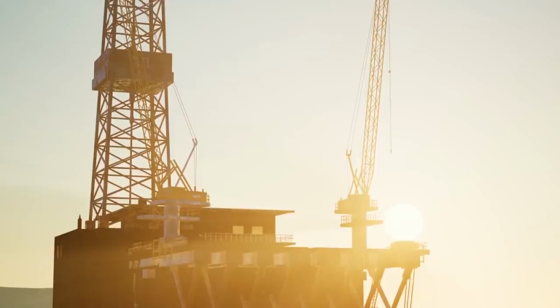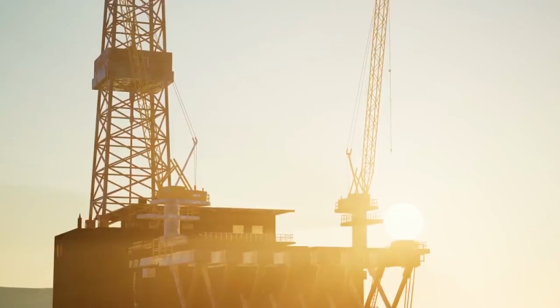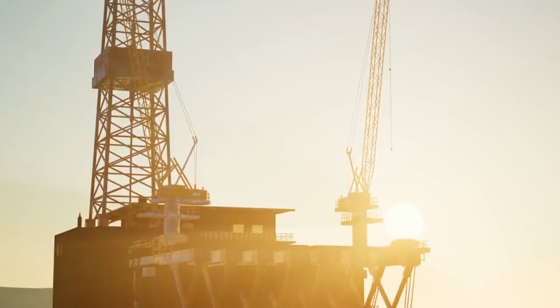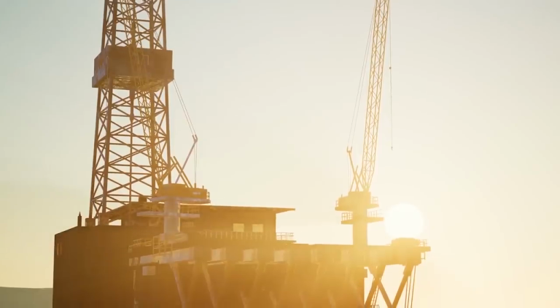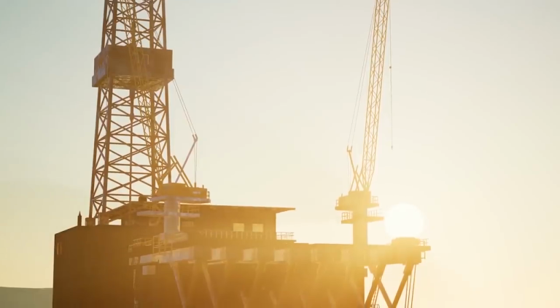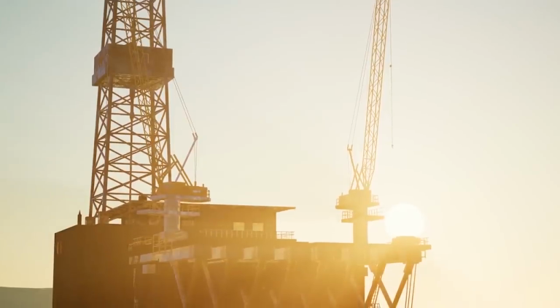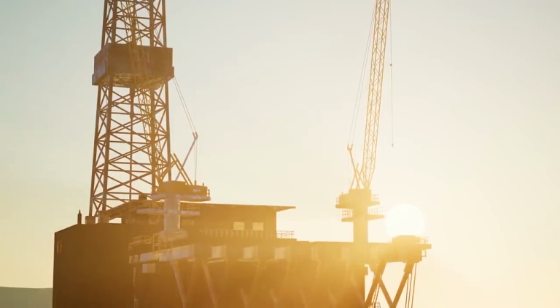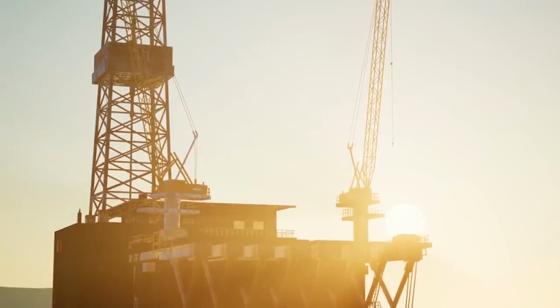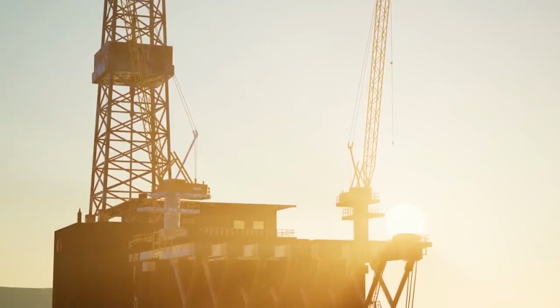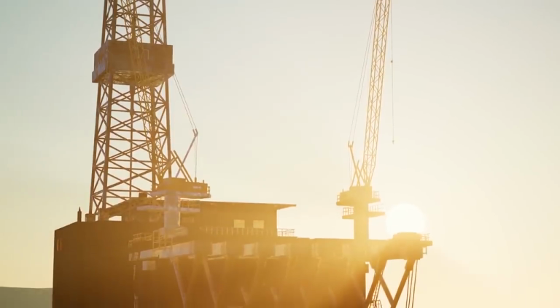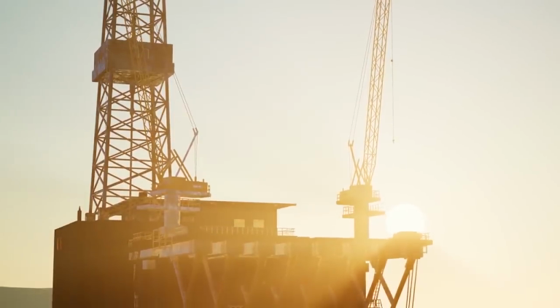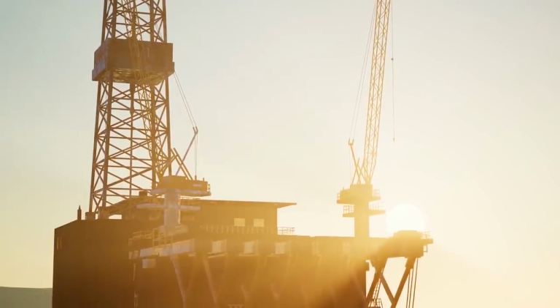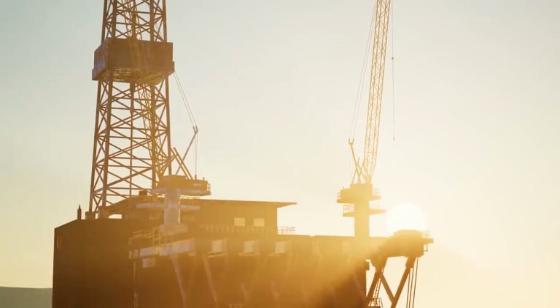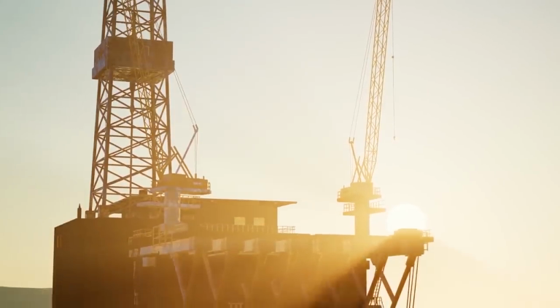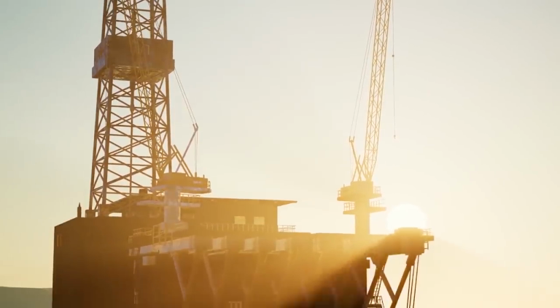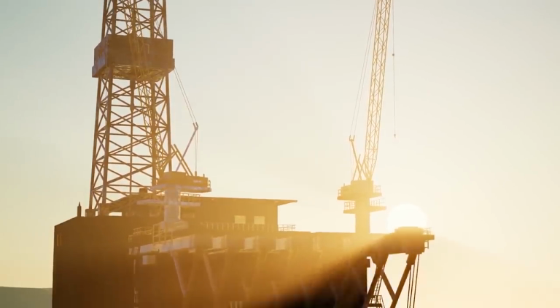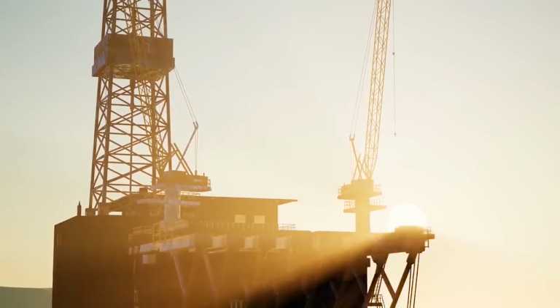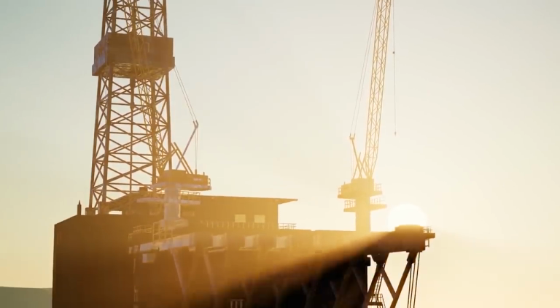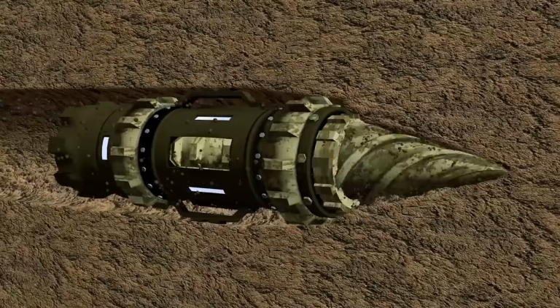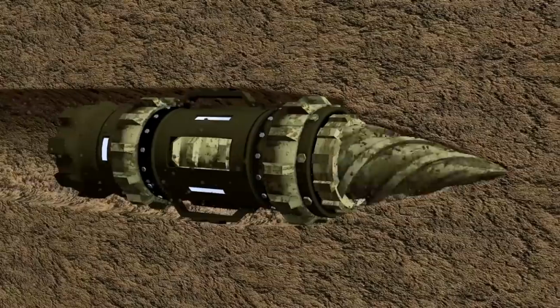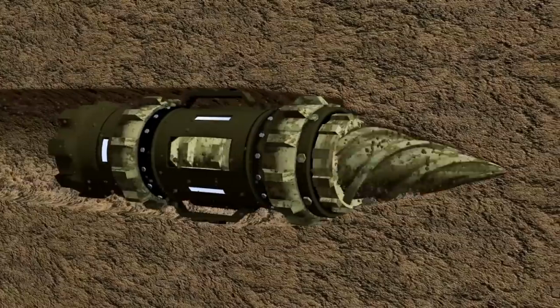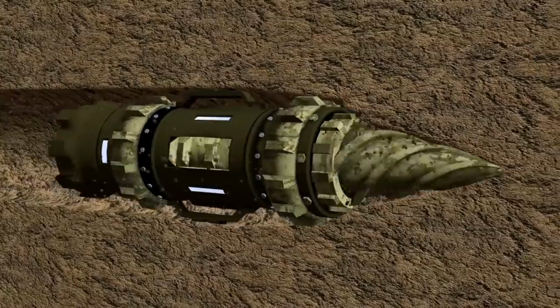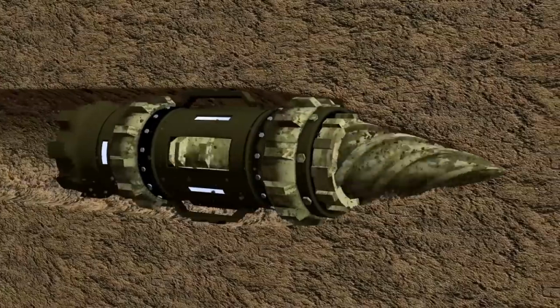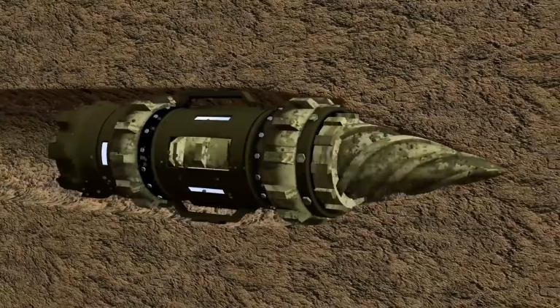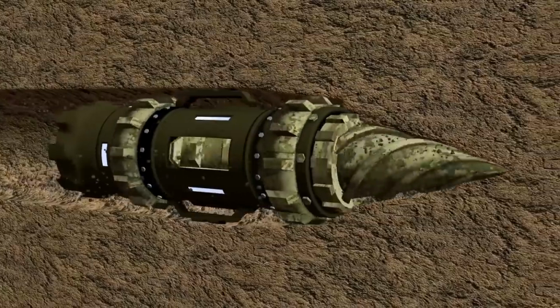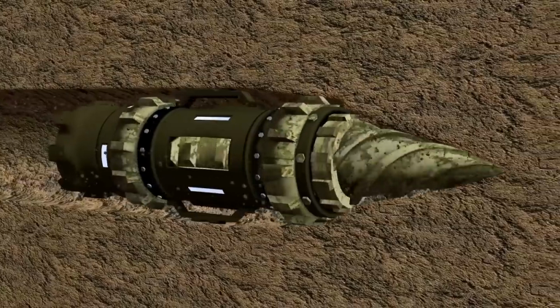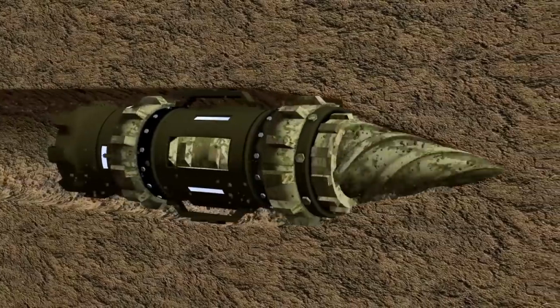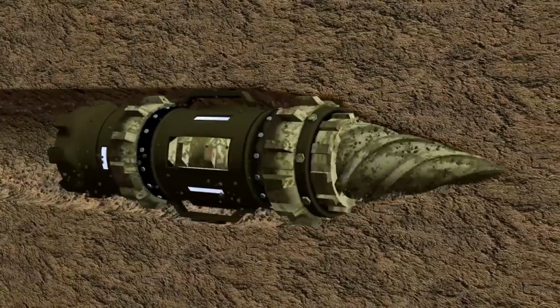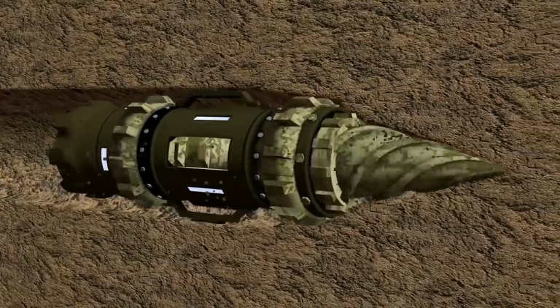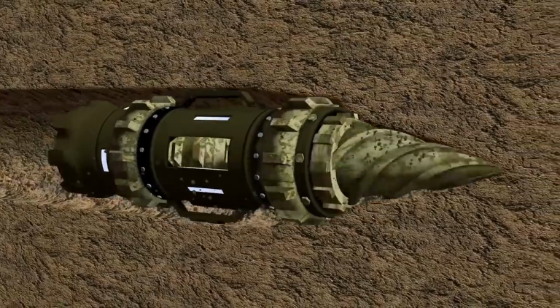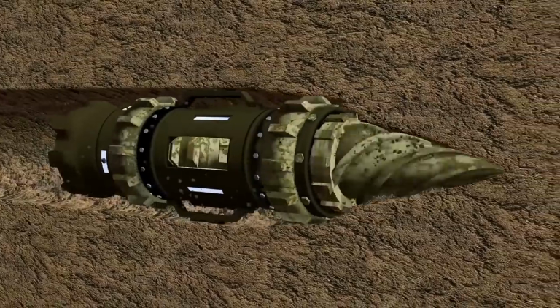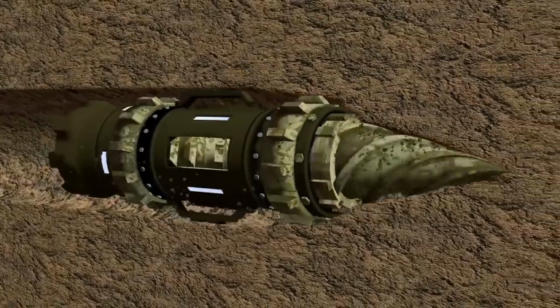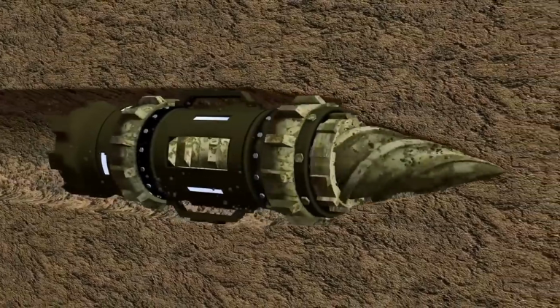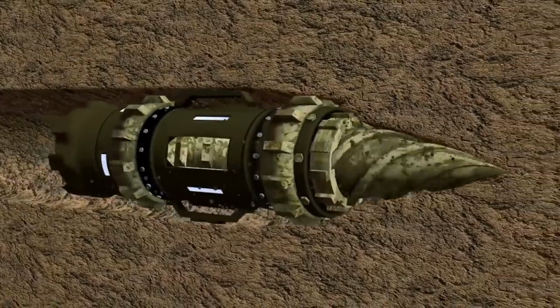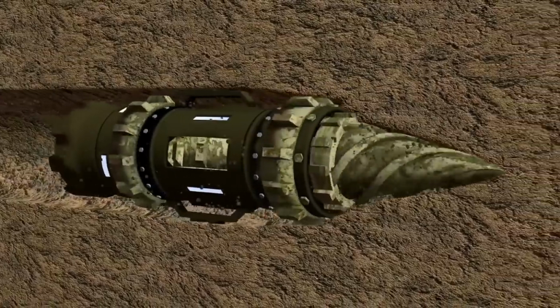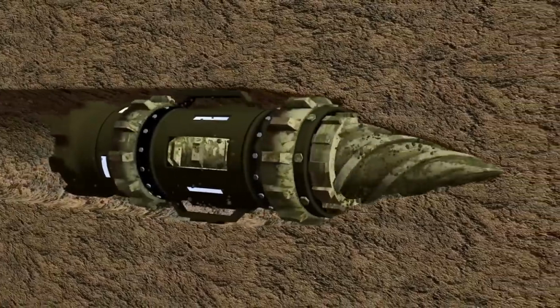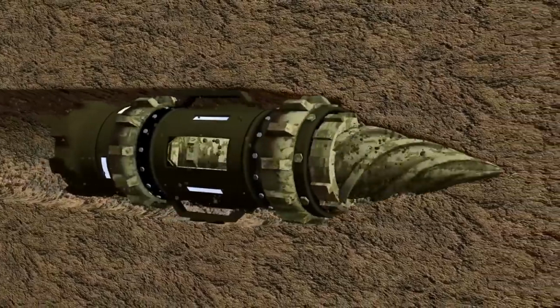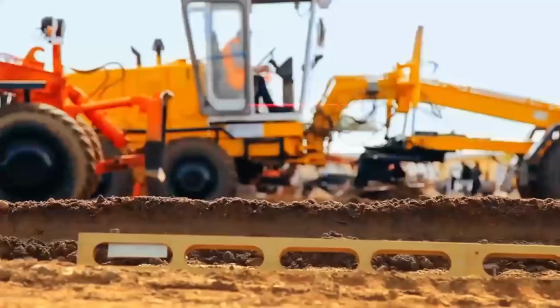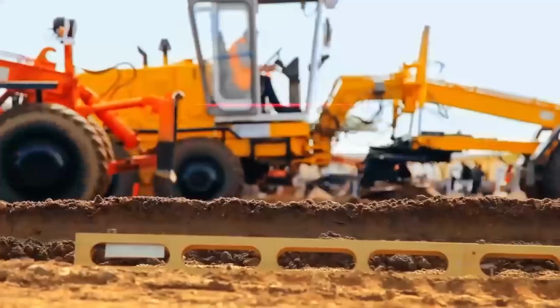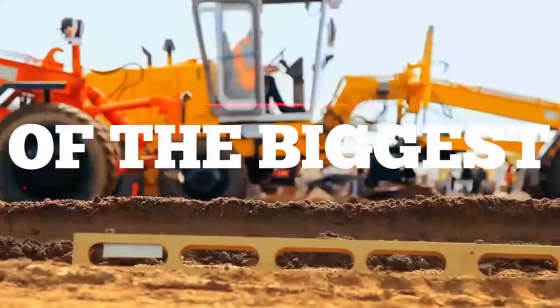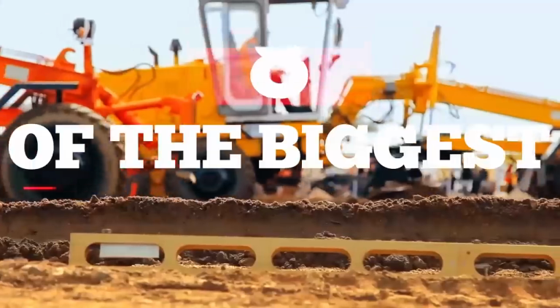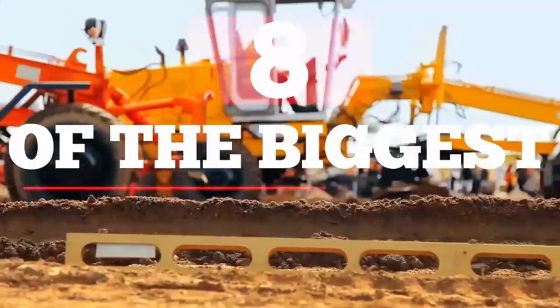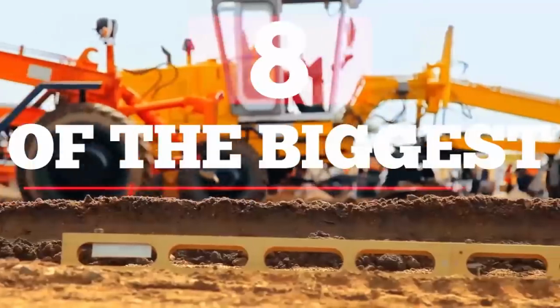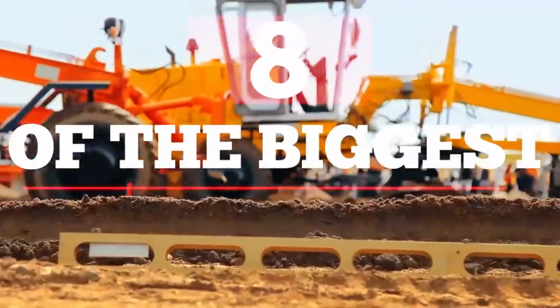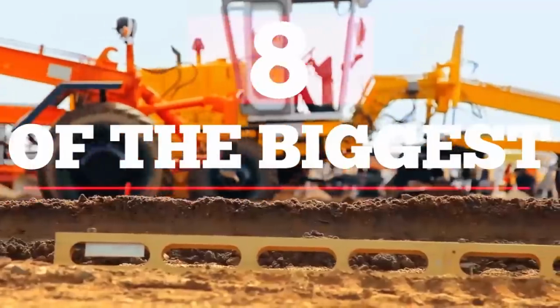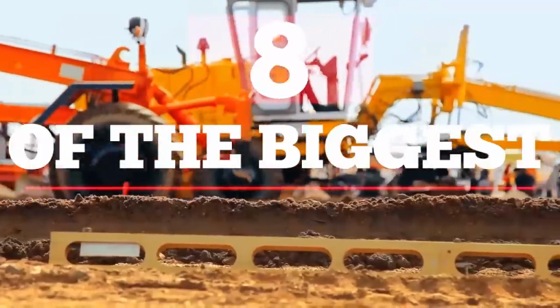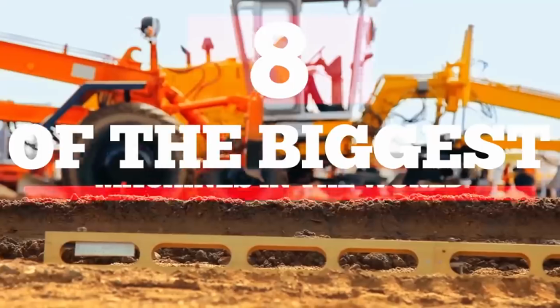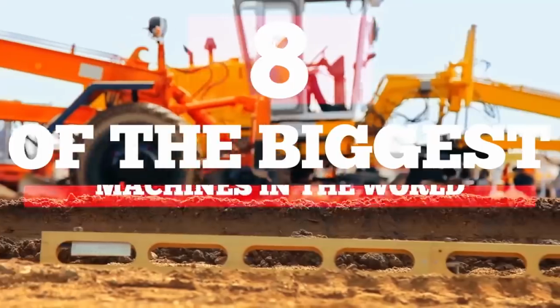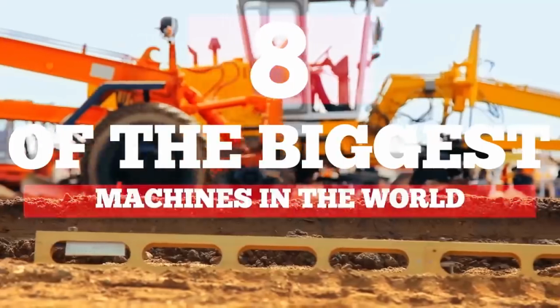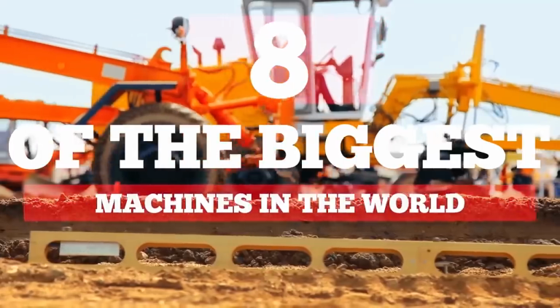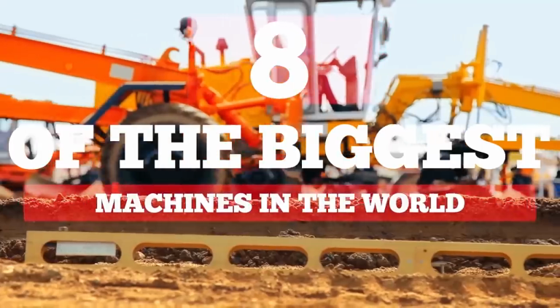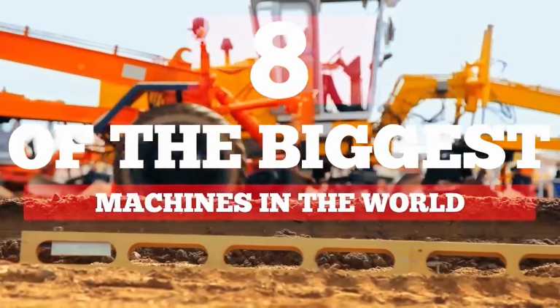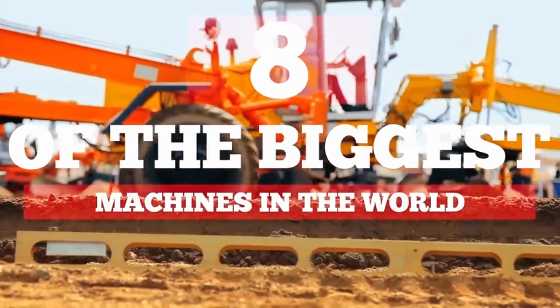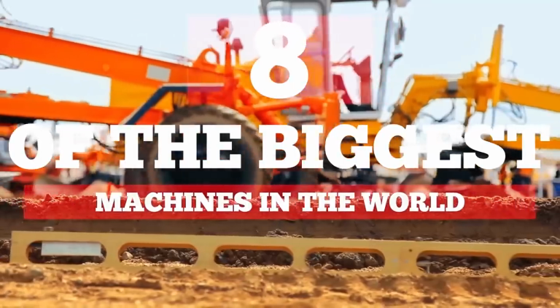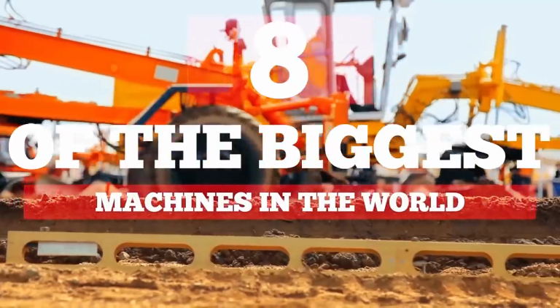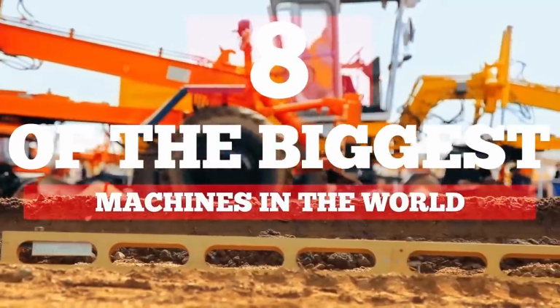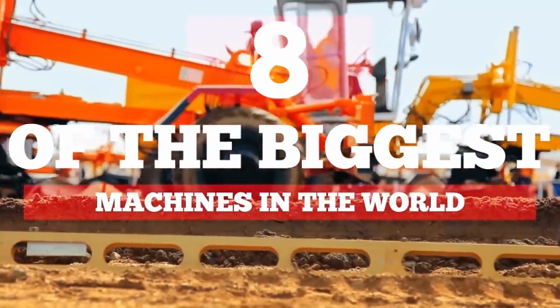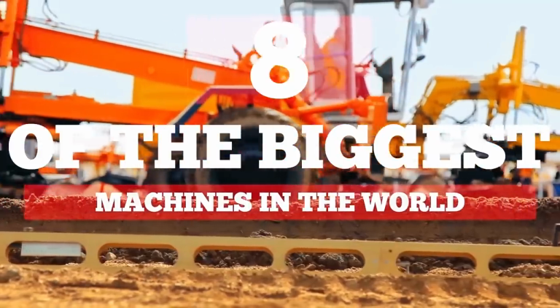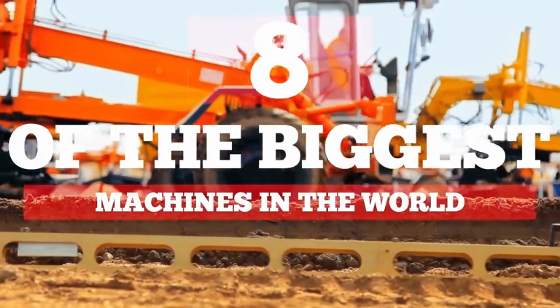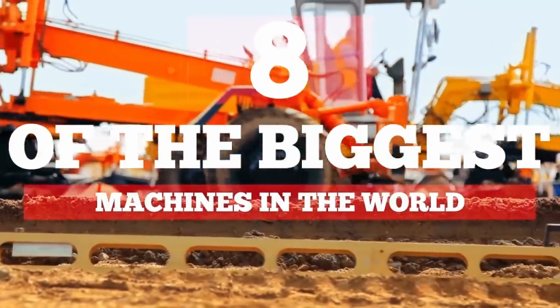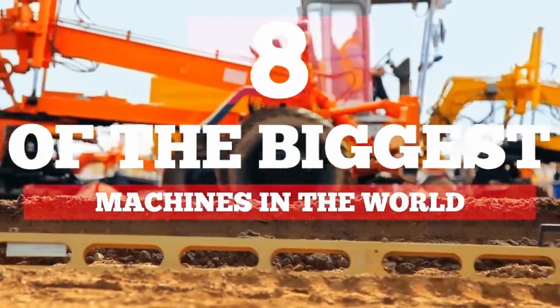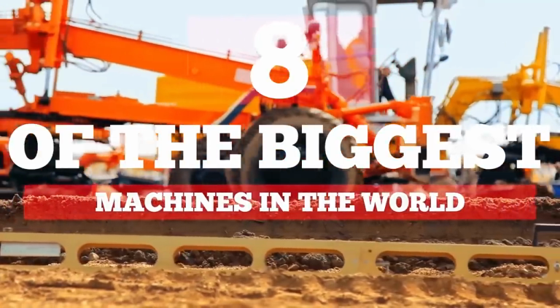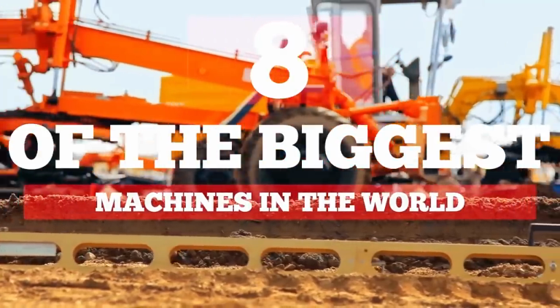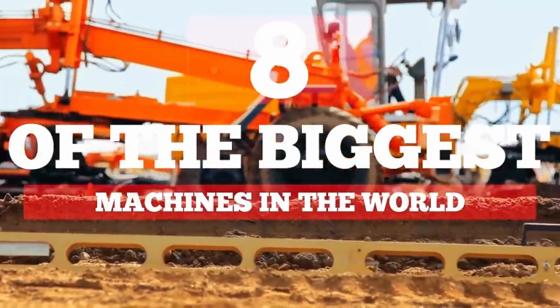From giant offshore oil rigs to massive tunnel digging drills, here are eight of the biggest machines in the world.